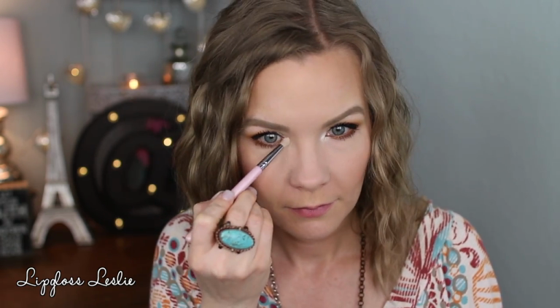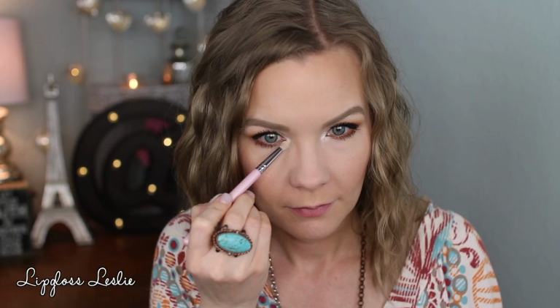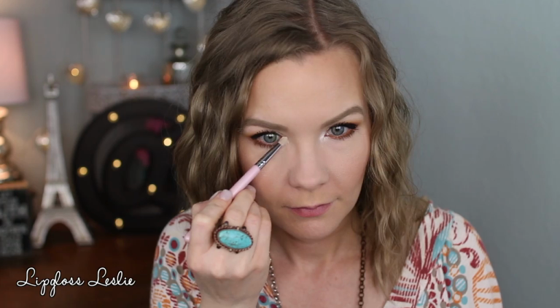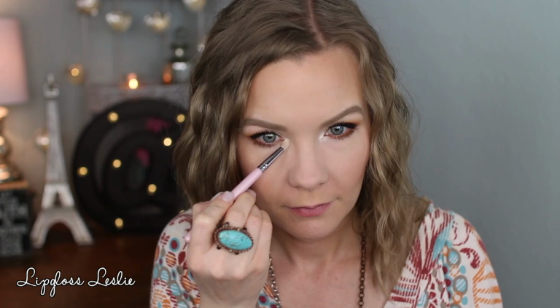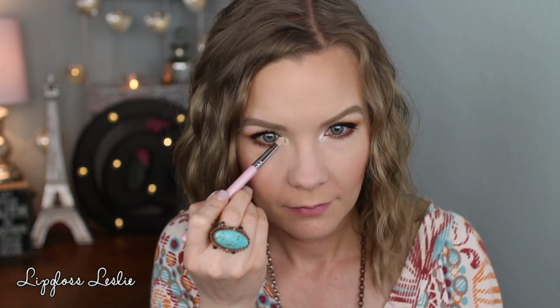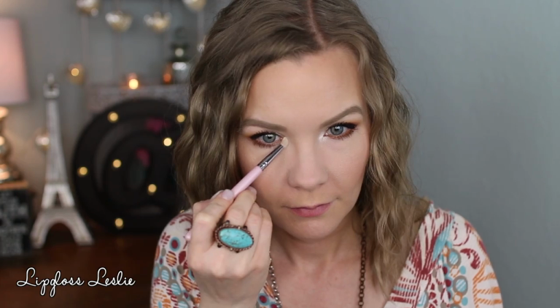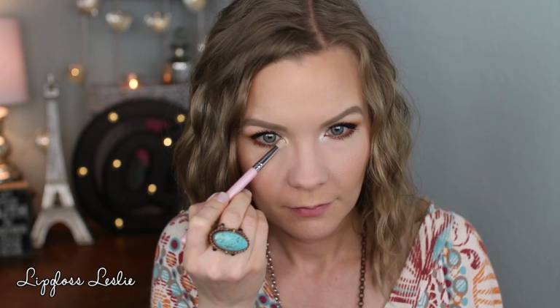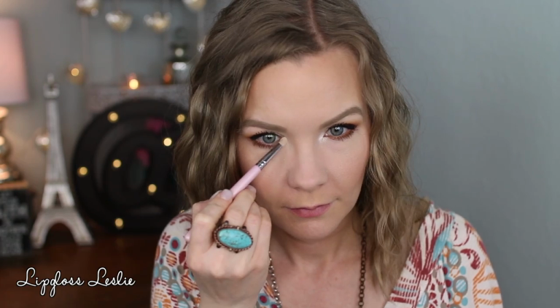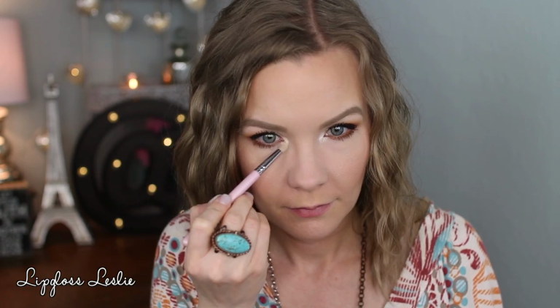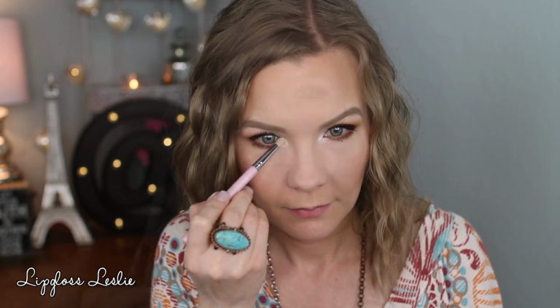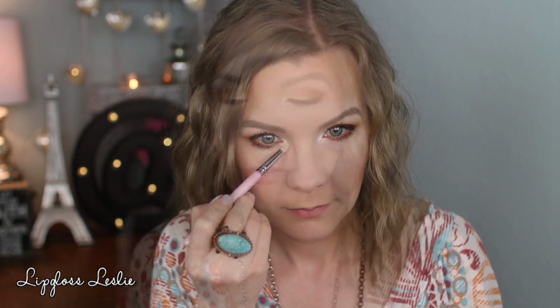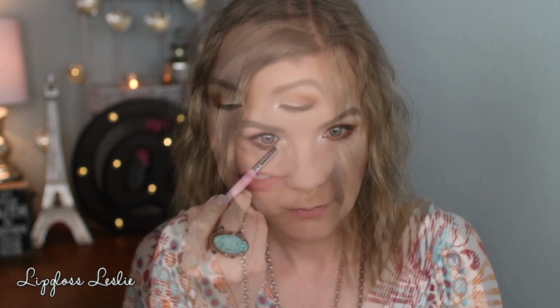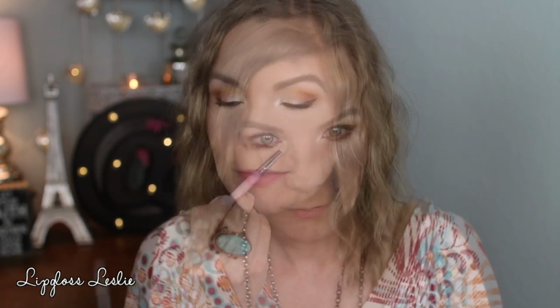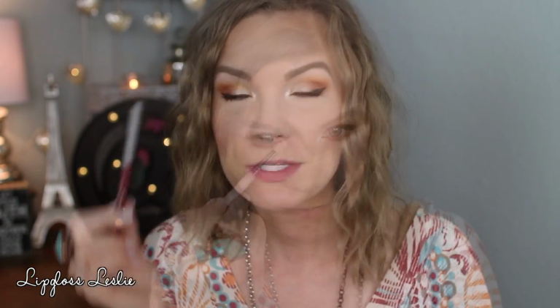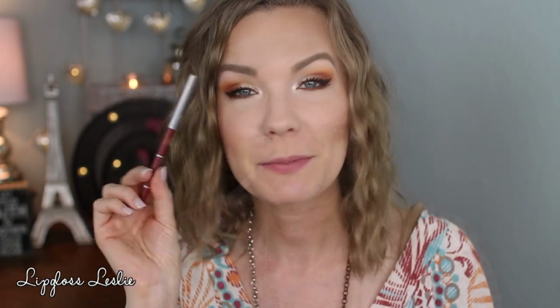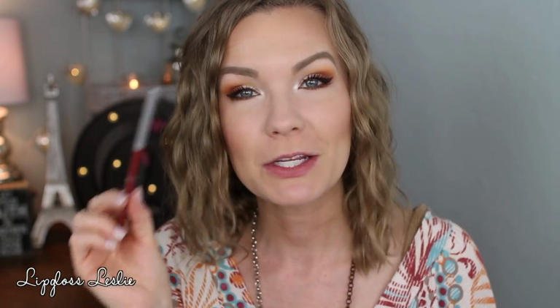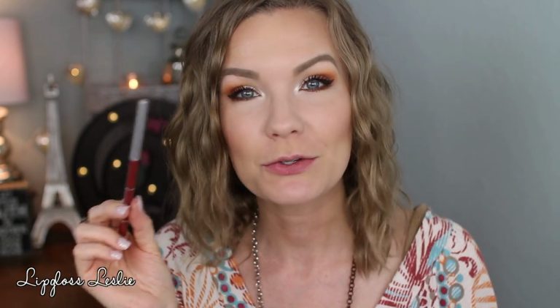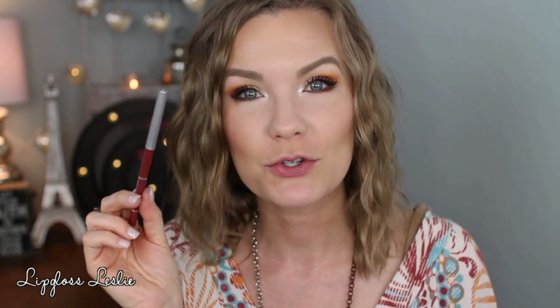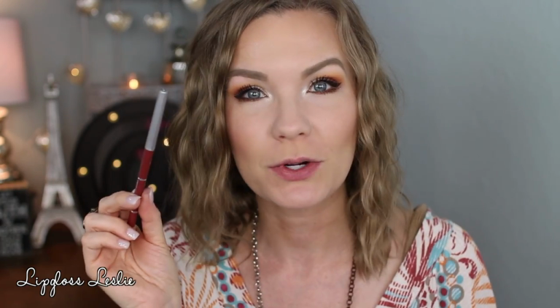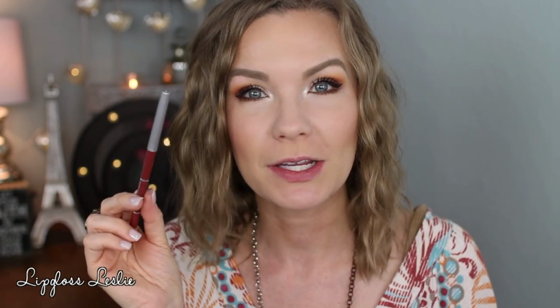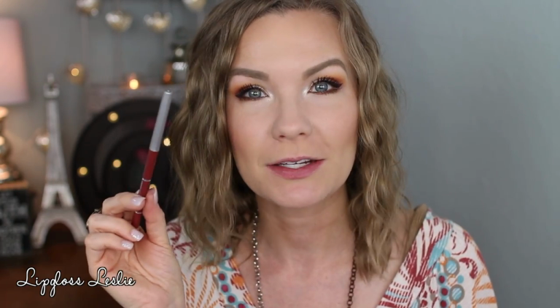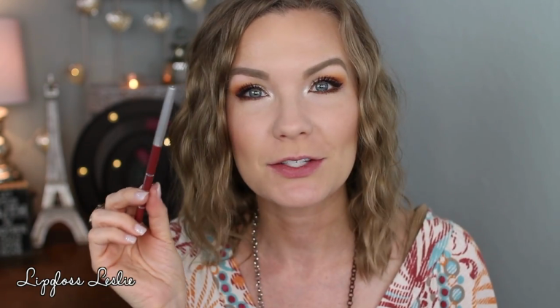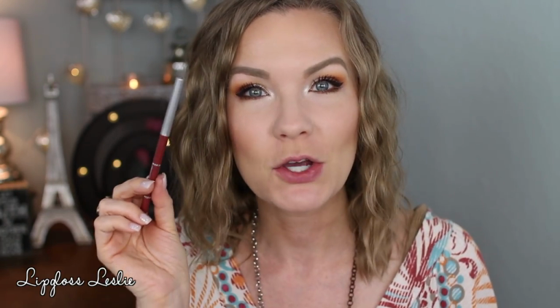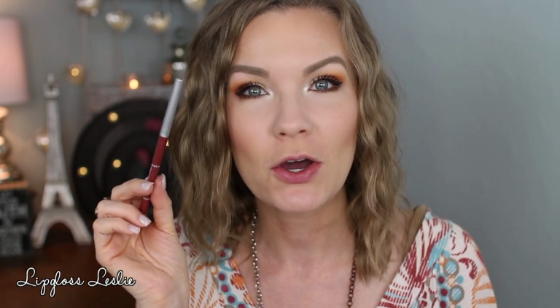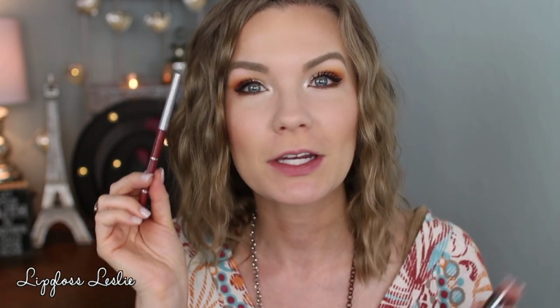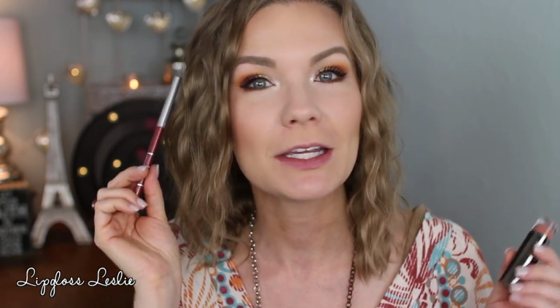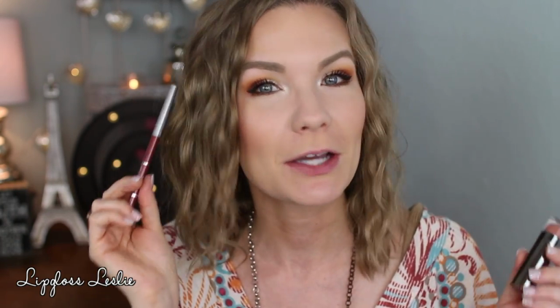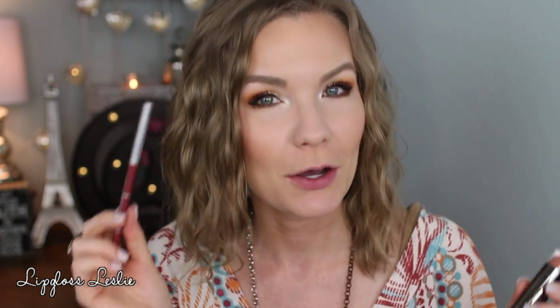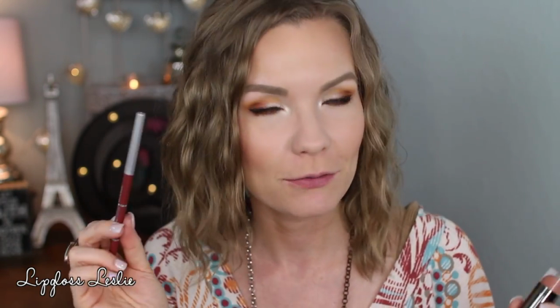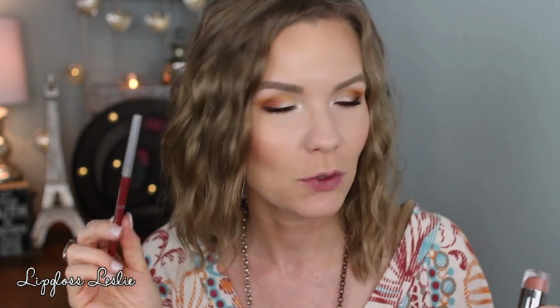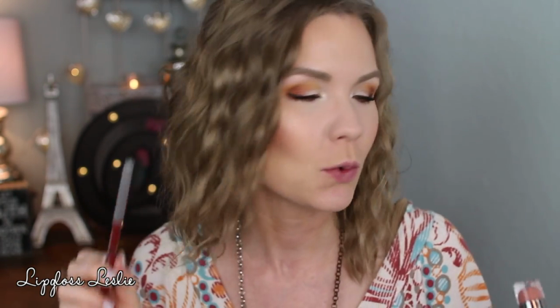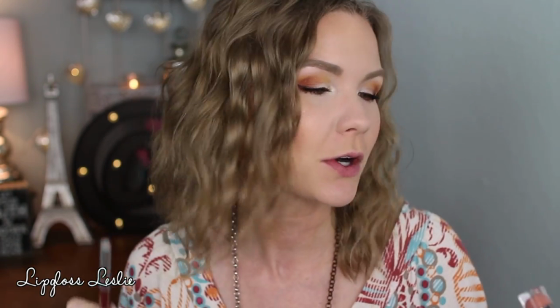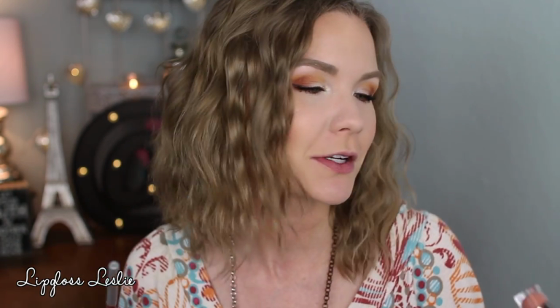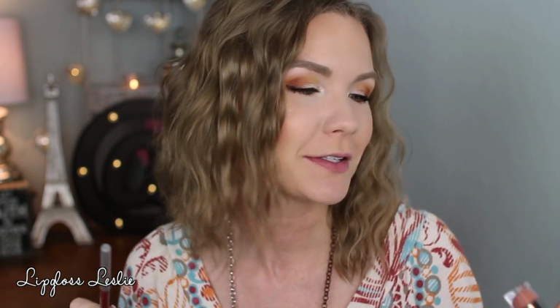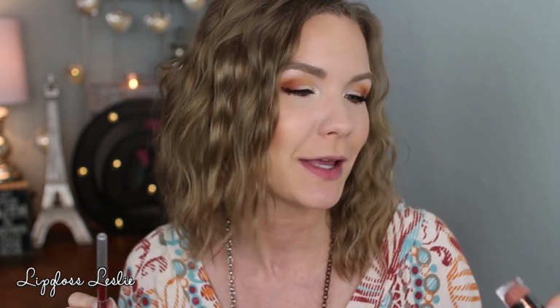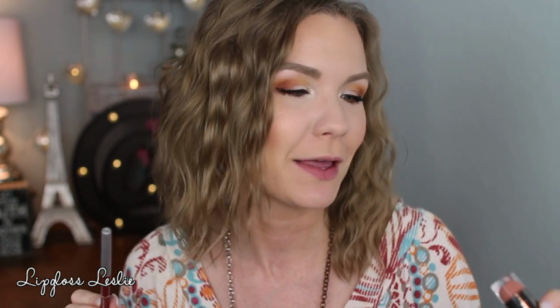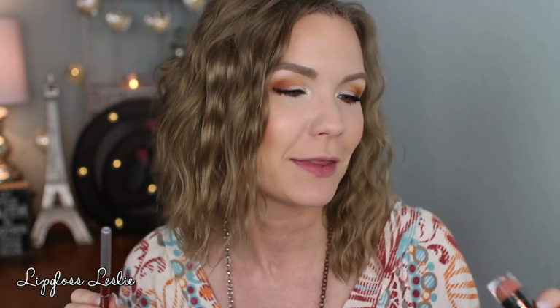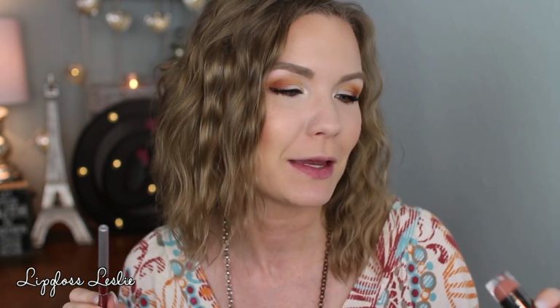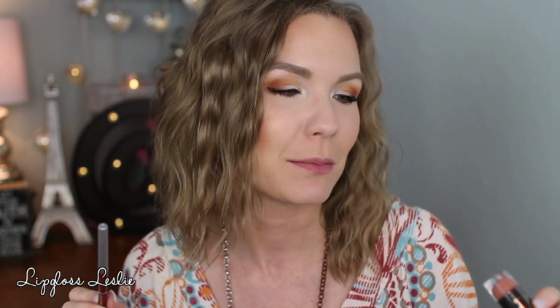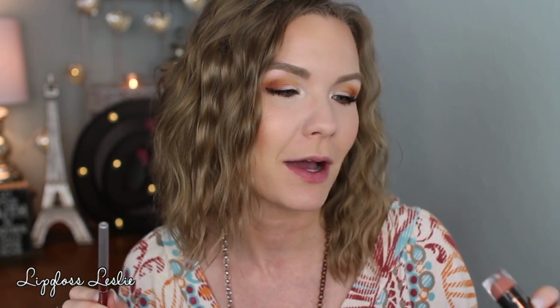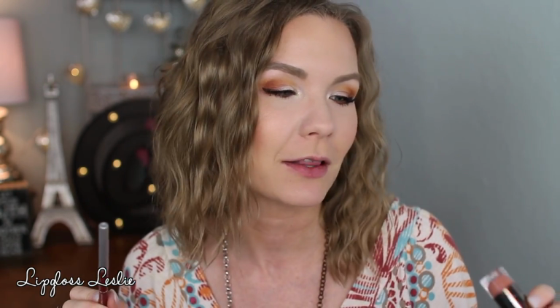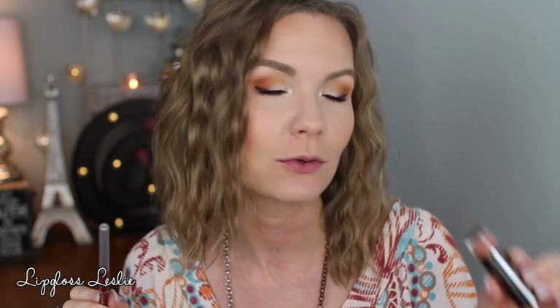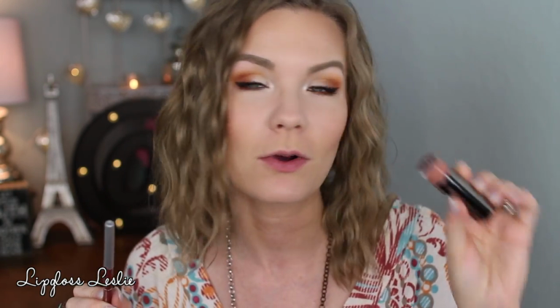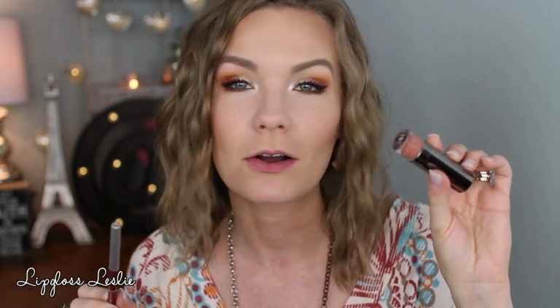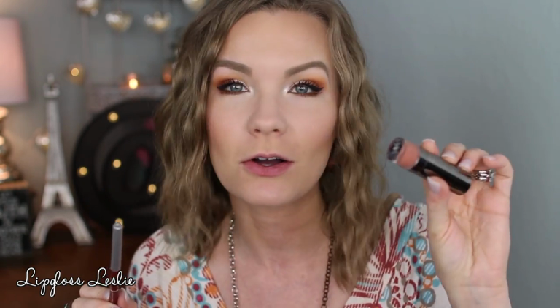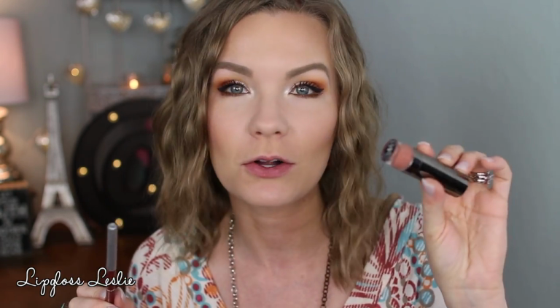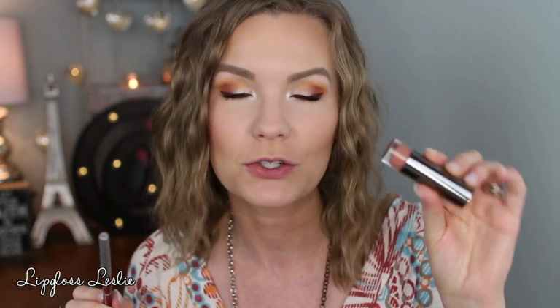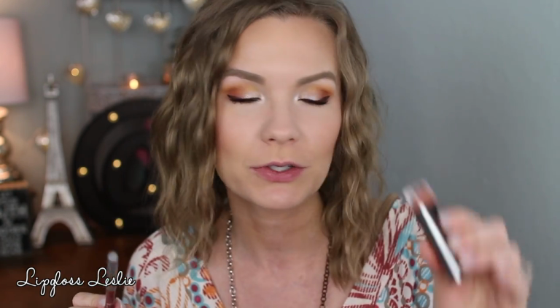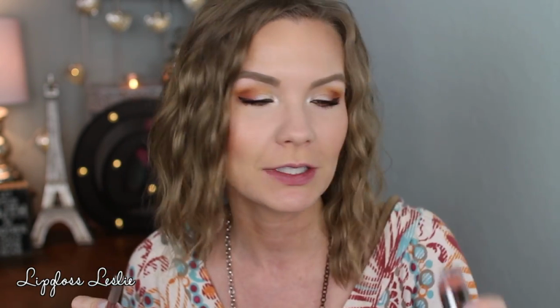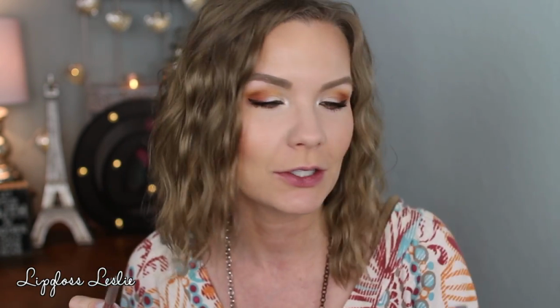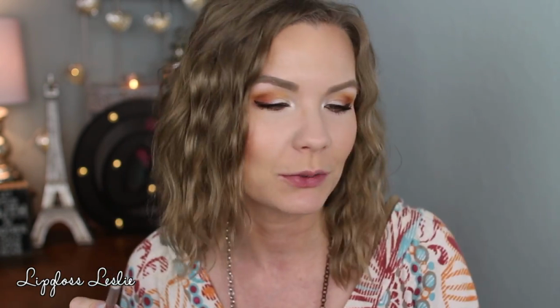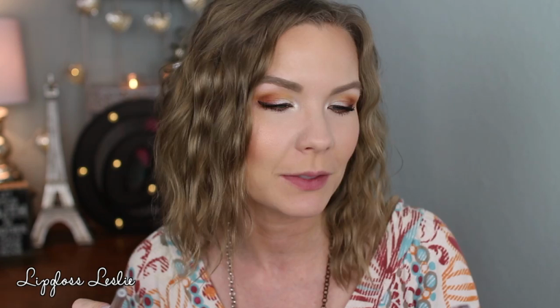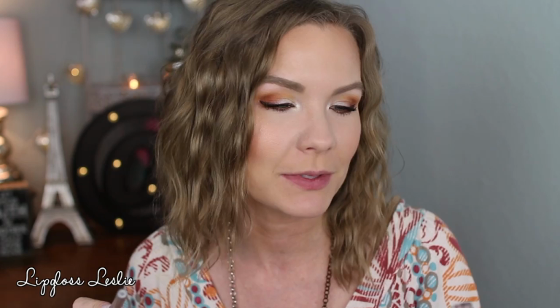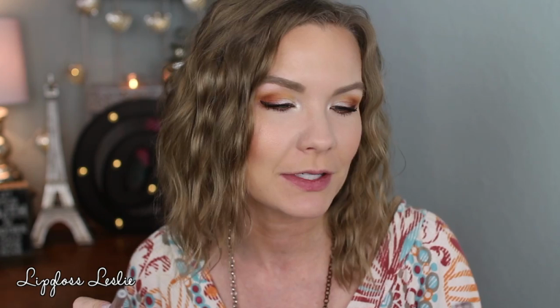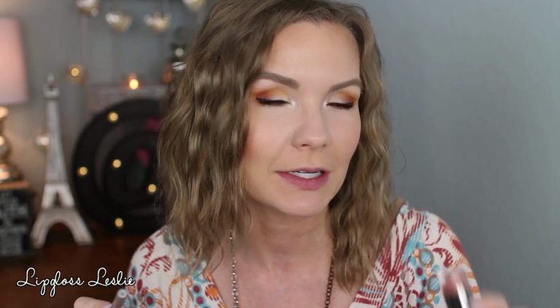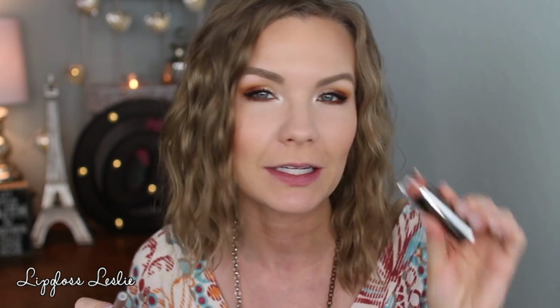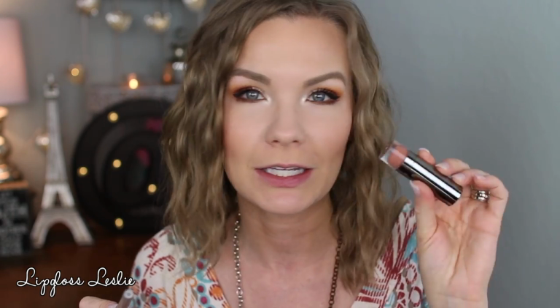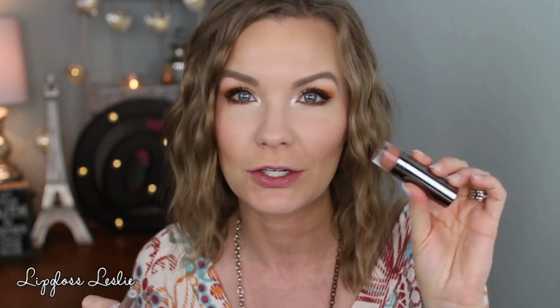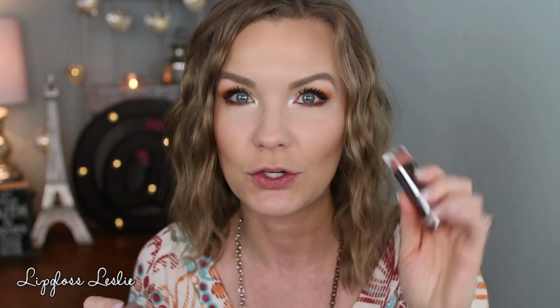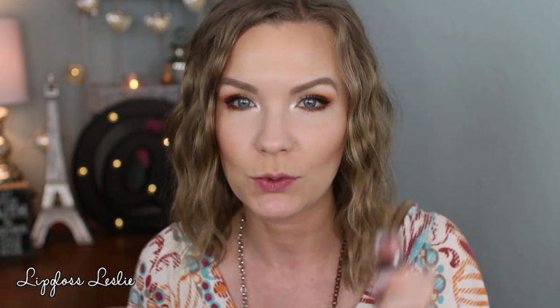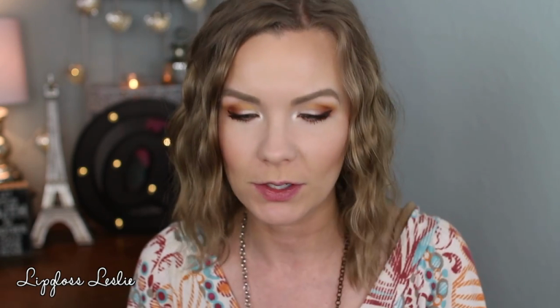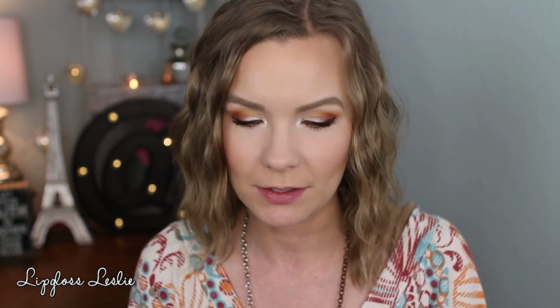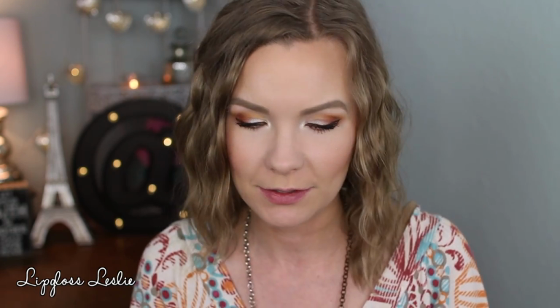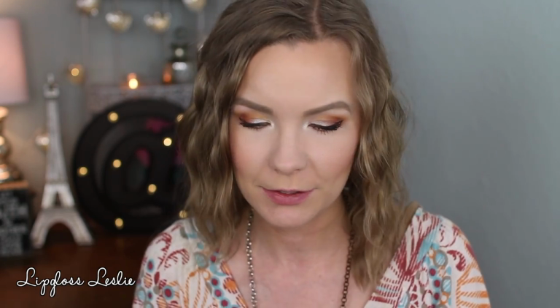For lips, I'm going to use Jordana's Tawny and then my L'Oreal Alter Ego lipstick in Nudist.